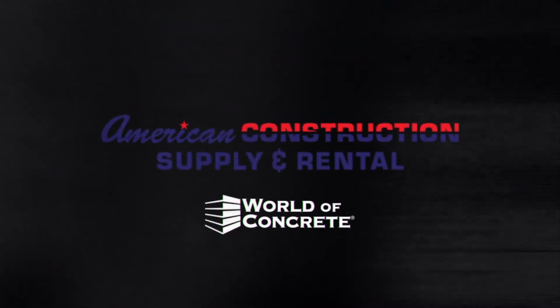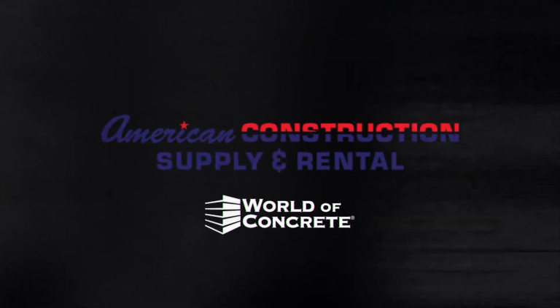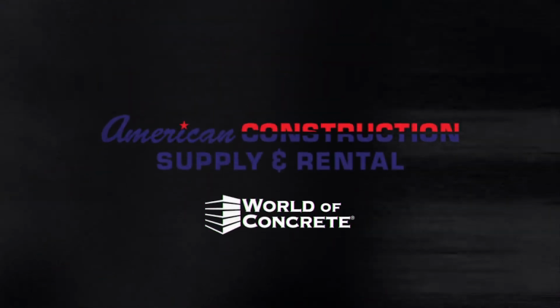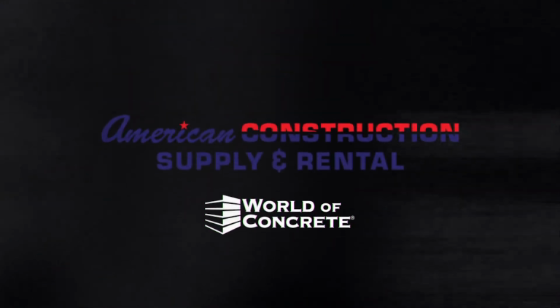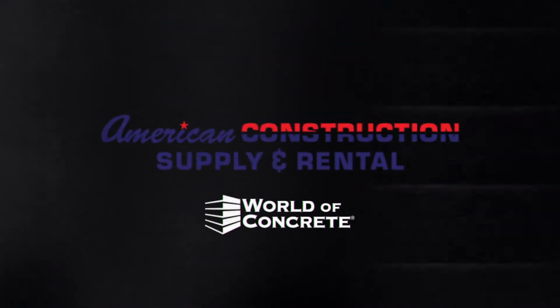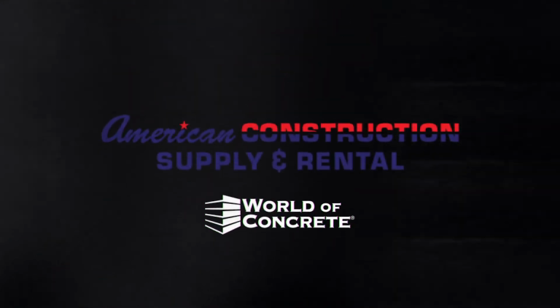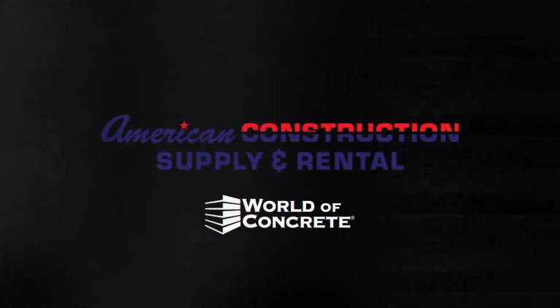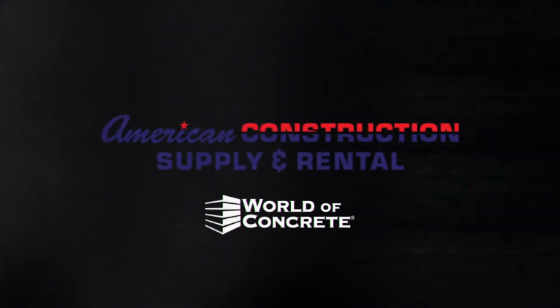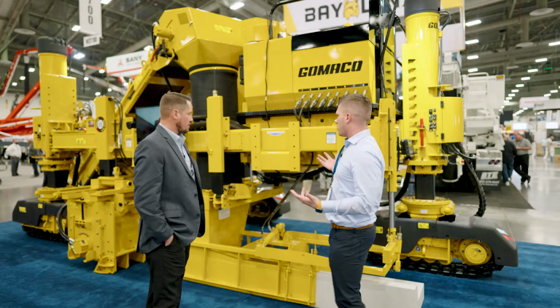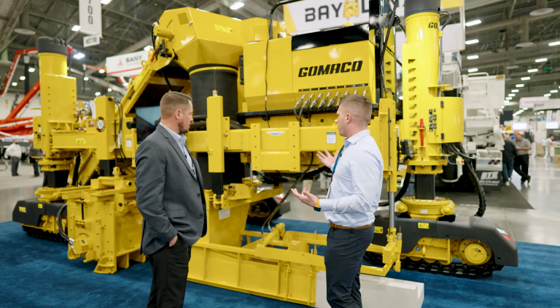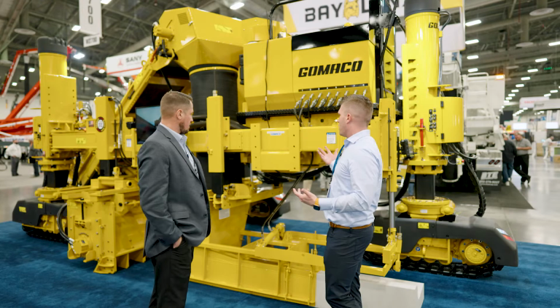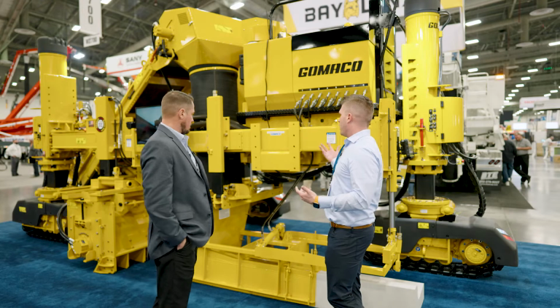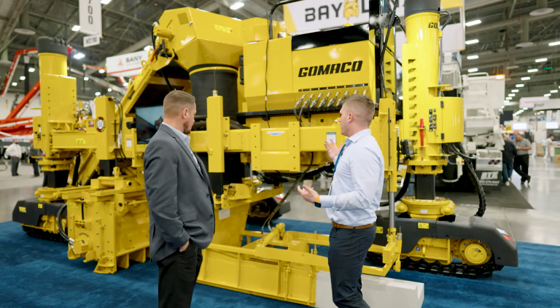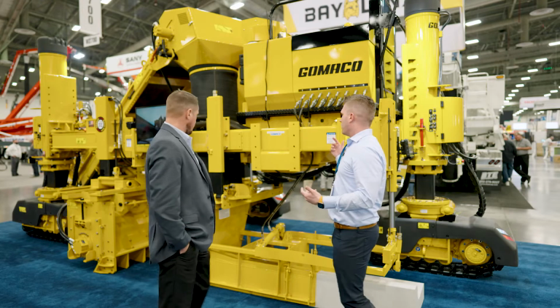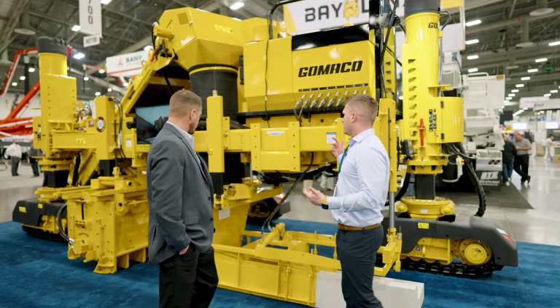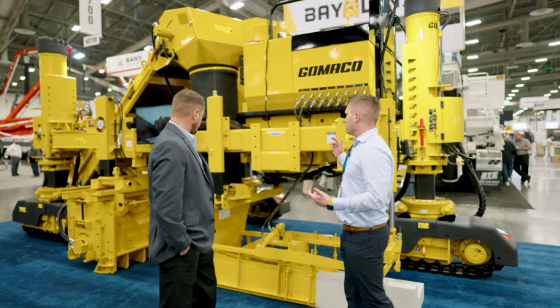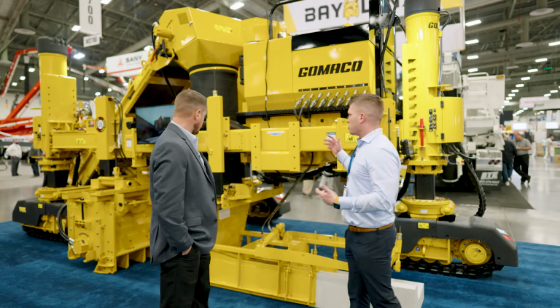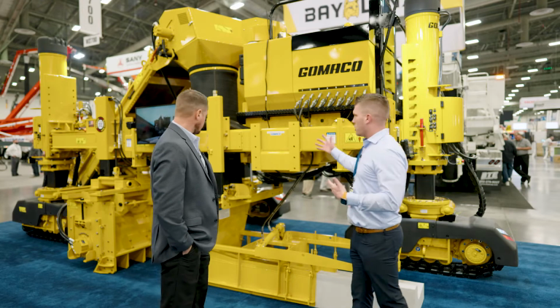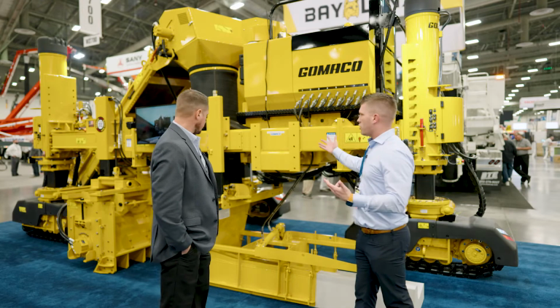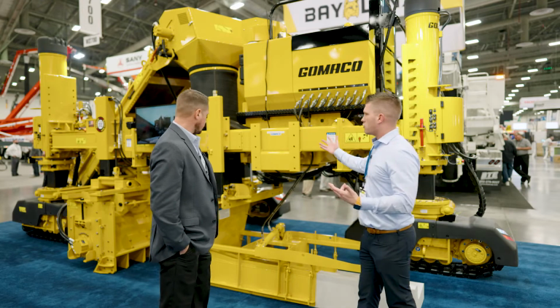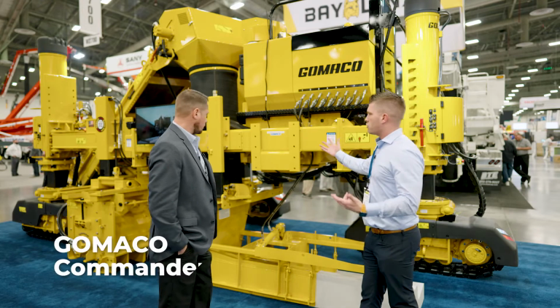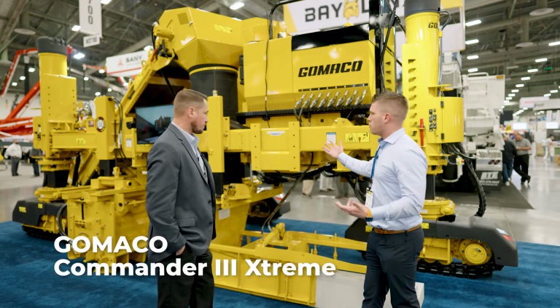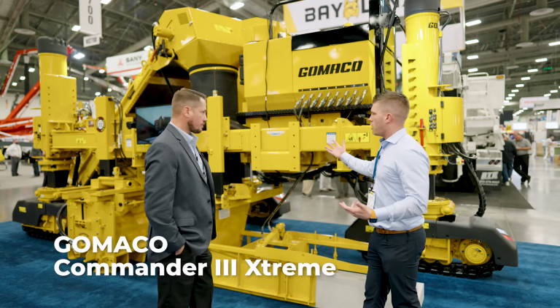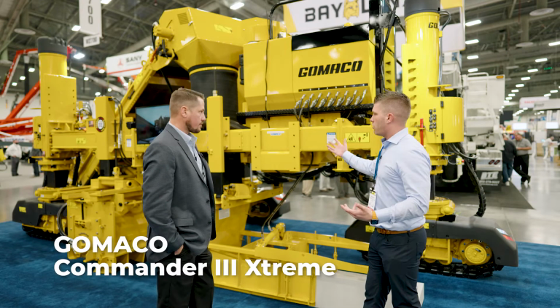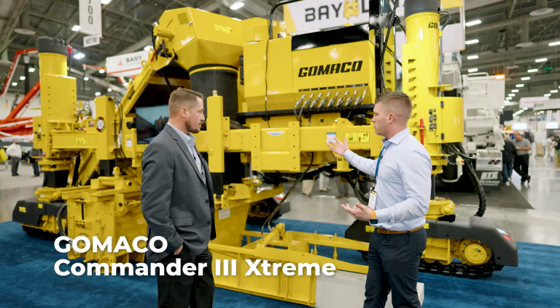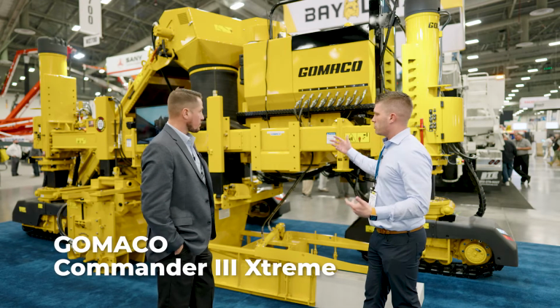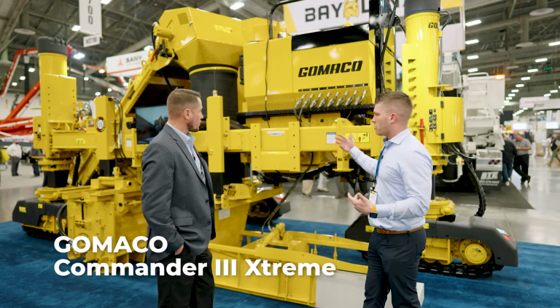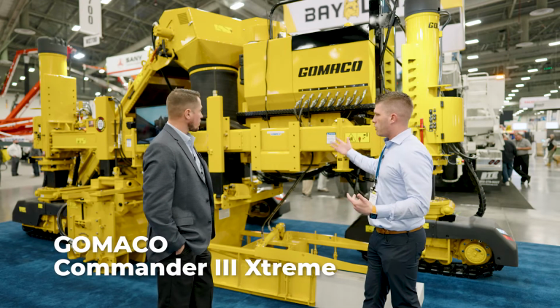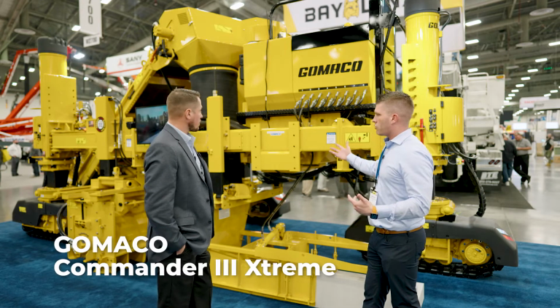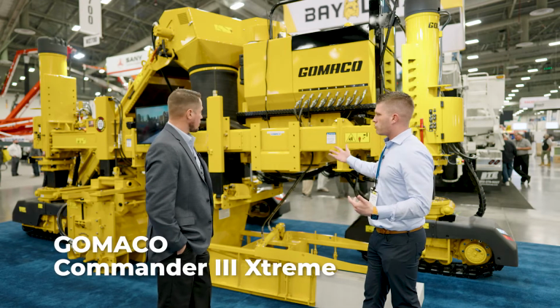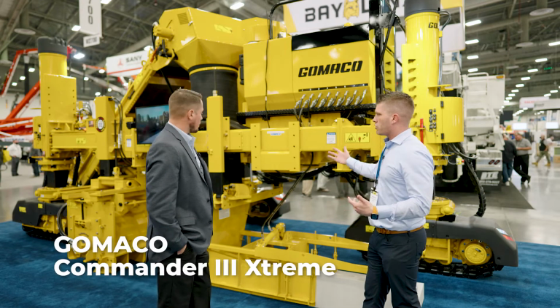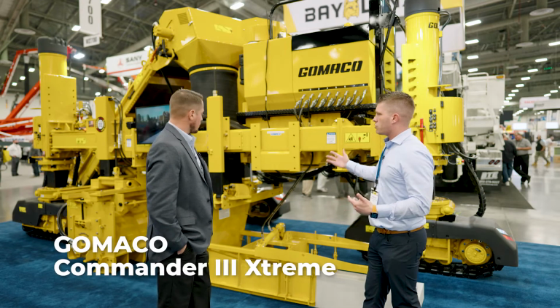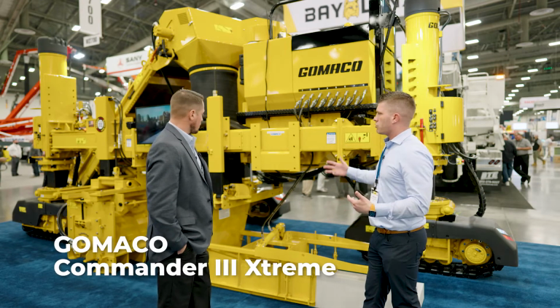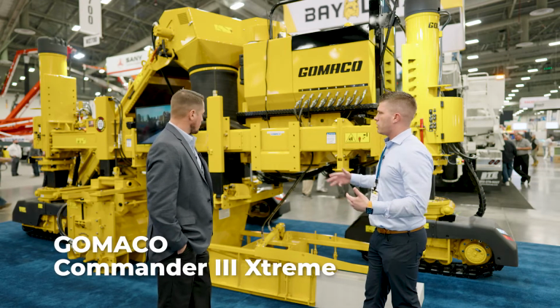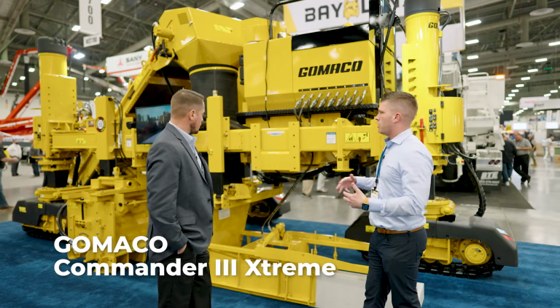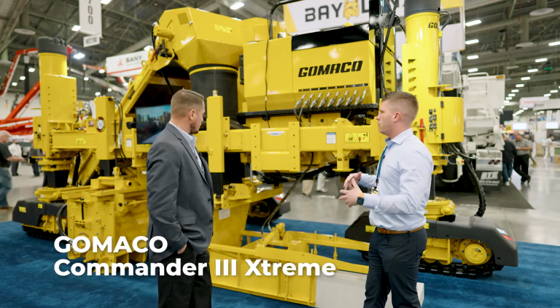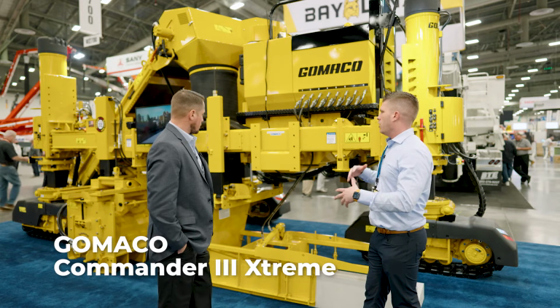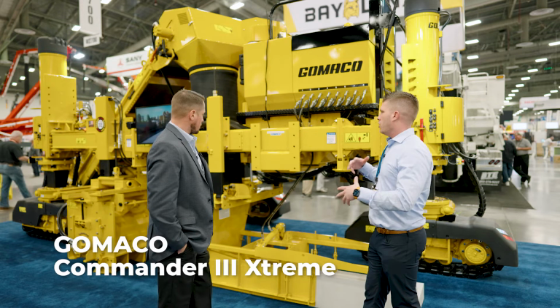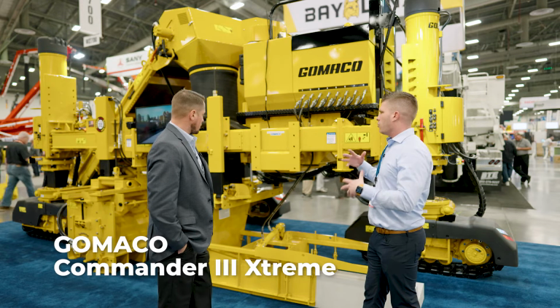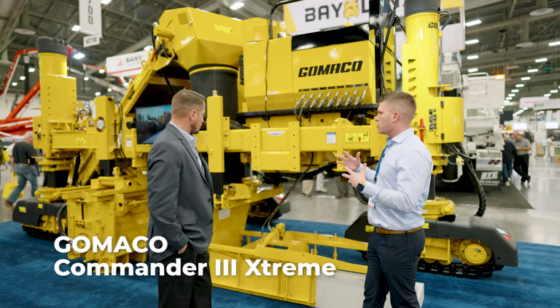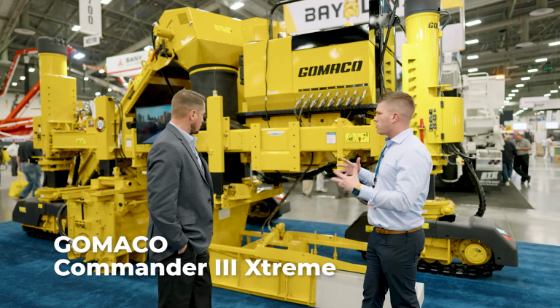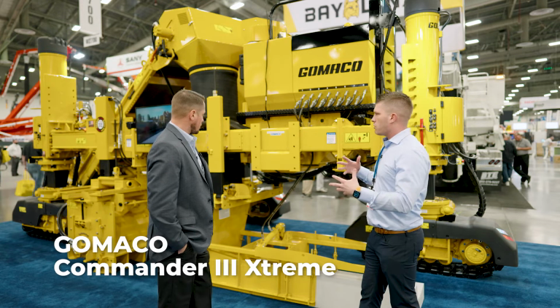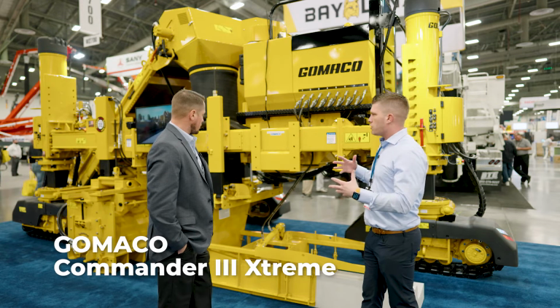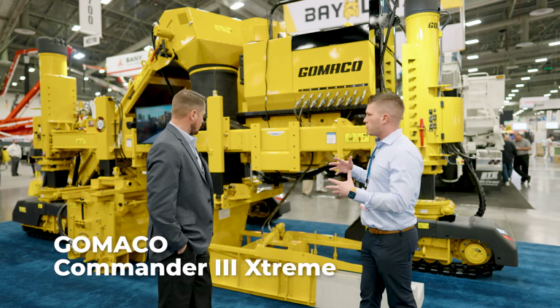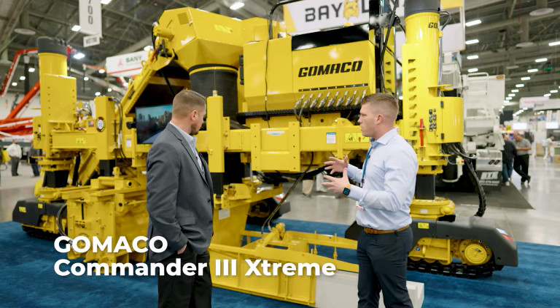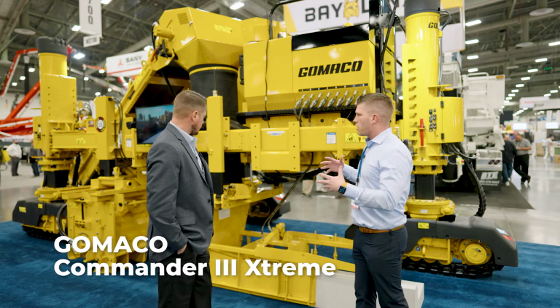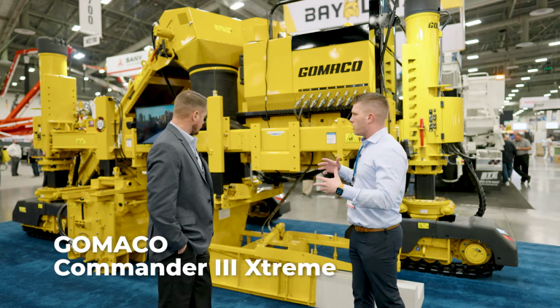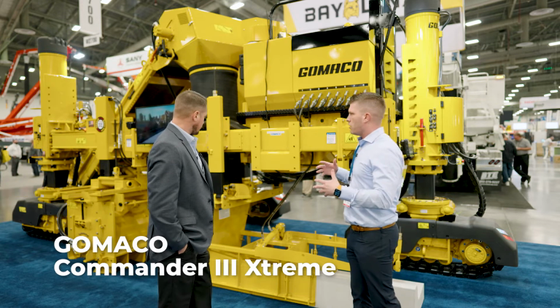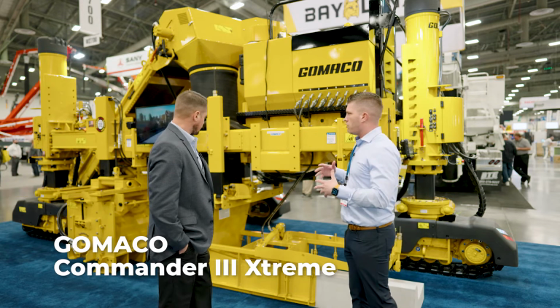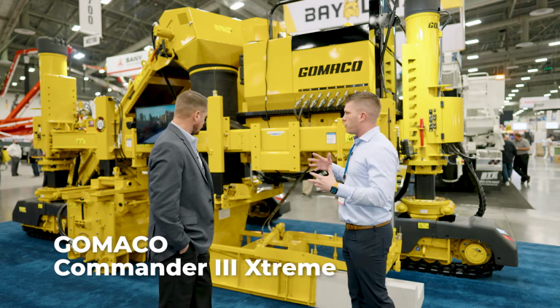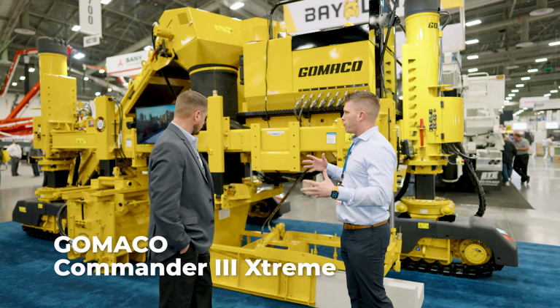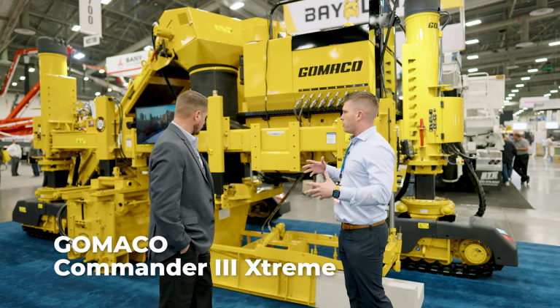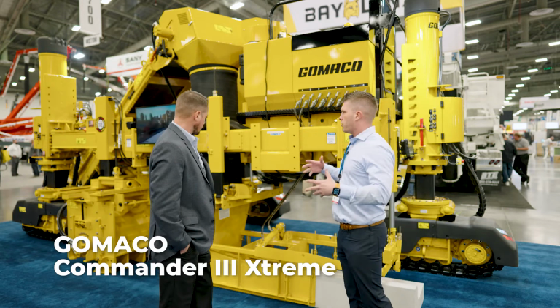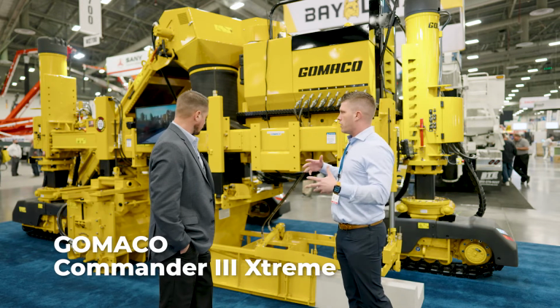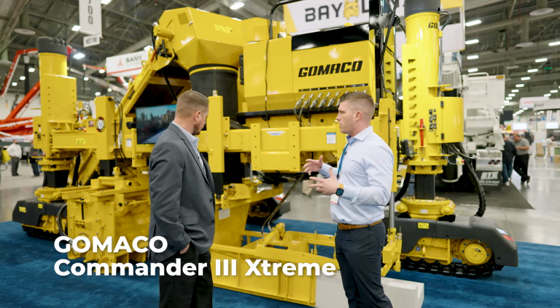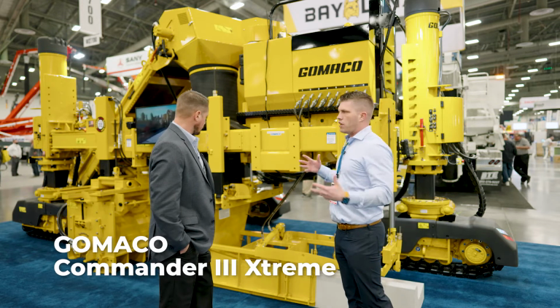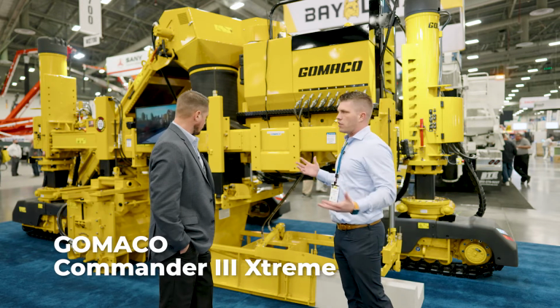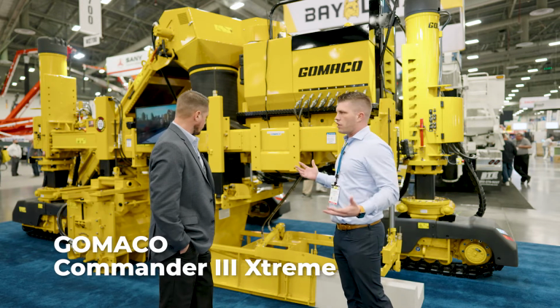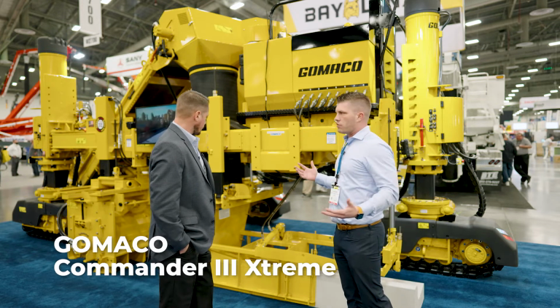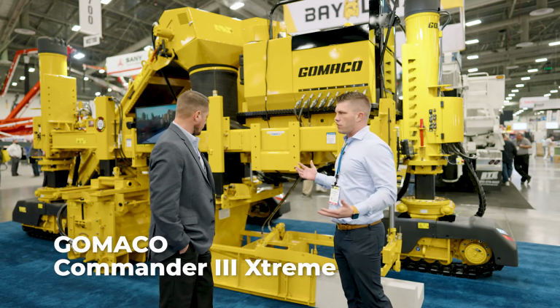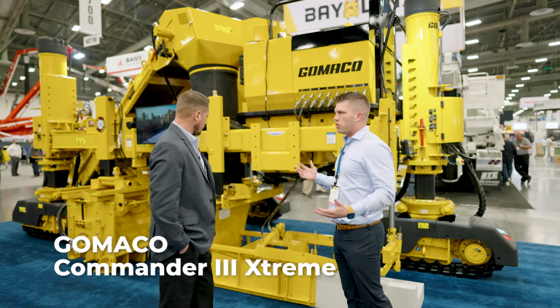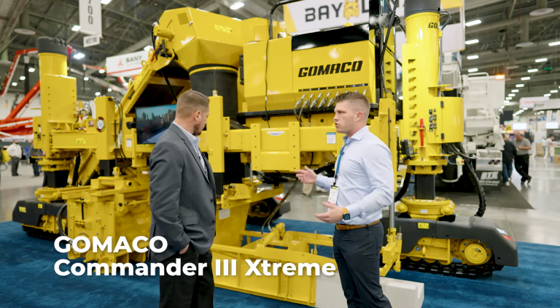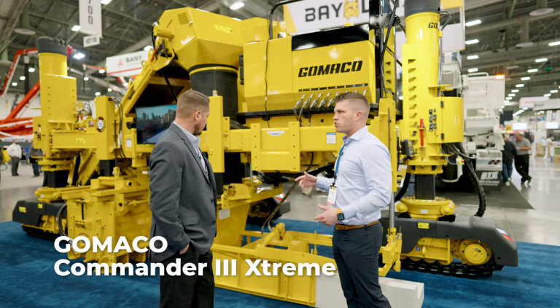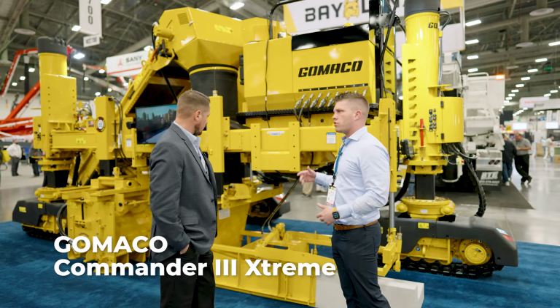So Logan, first off, just kind of talk to us about the Commander 3 Extreme. What are some of the things that make it different than anything else in the industry?